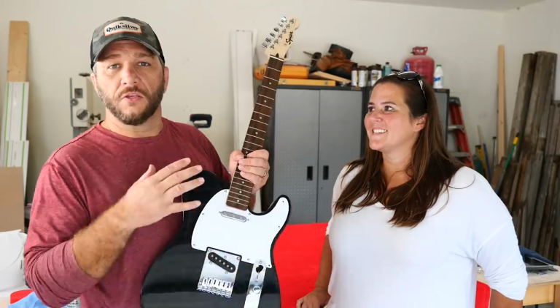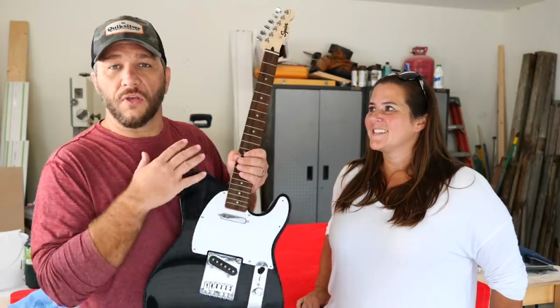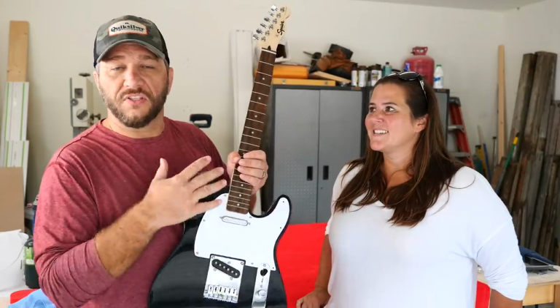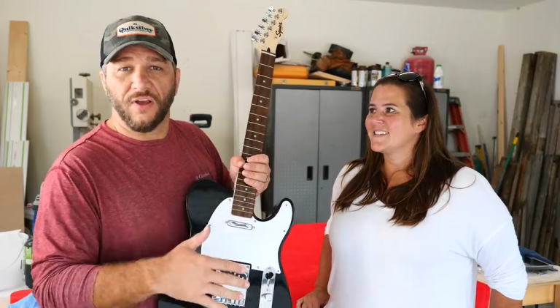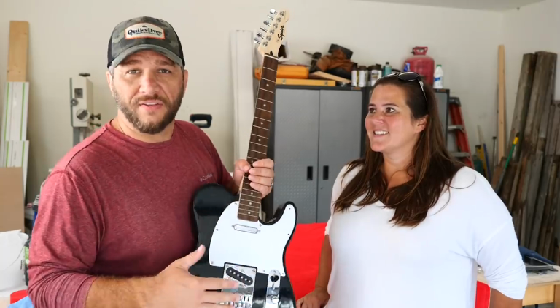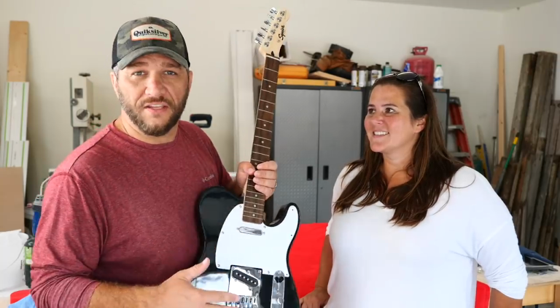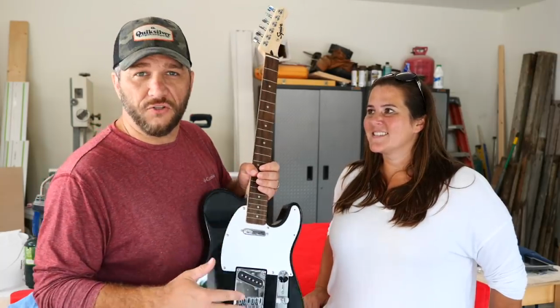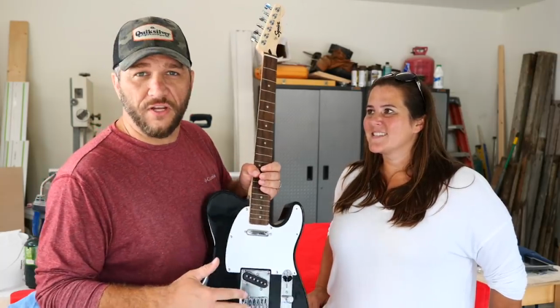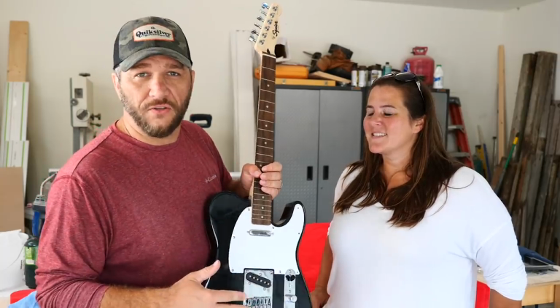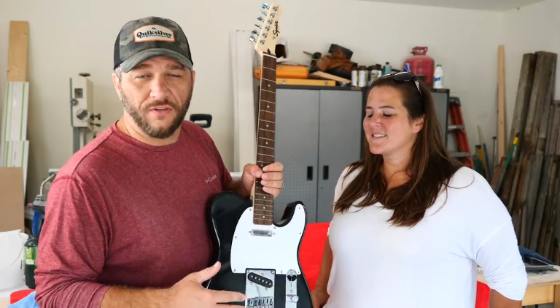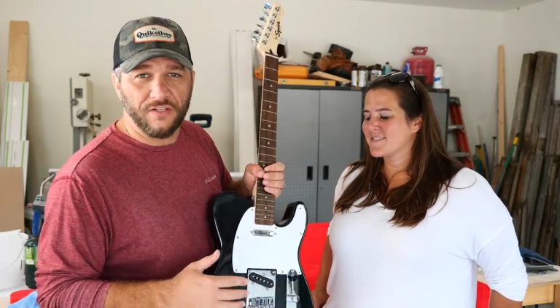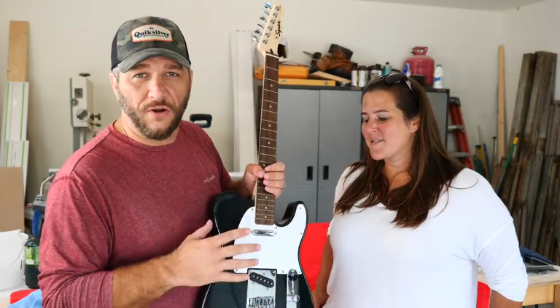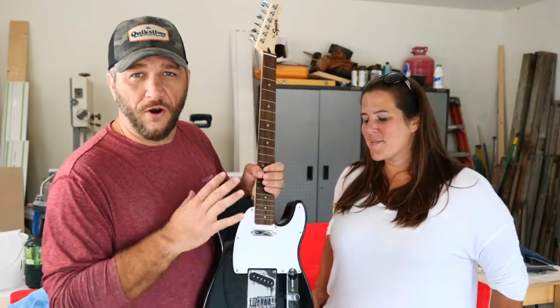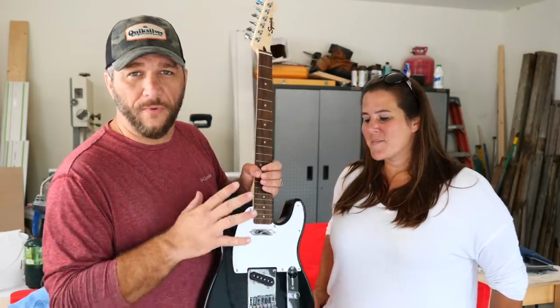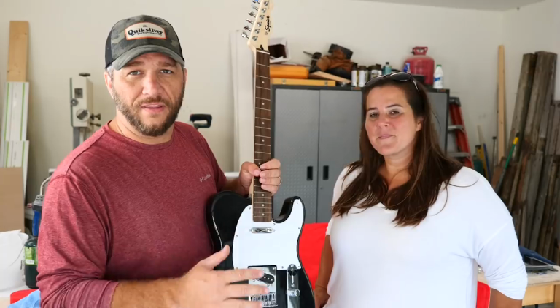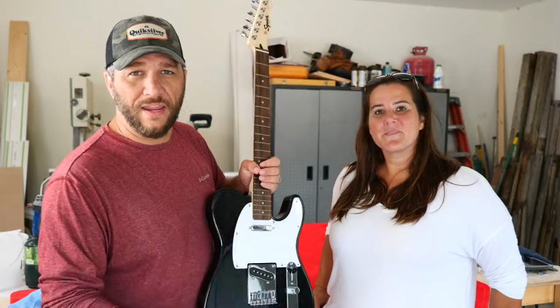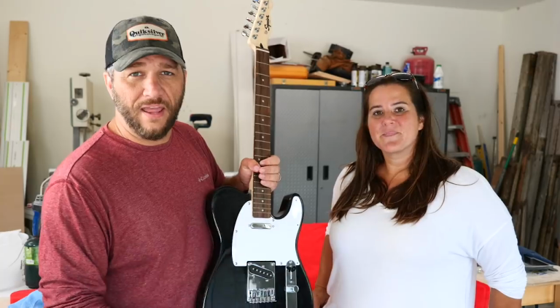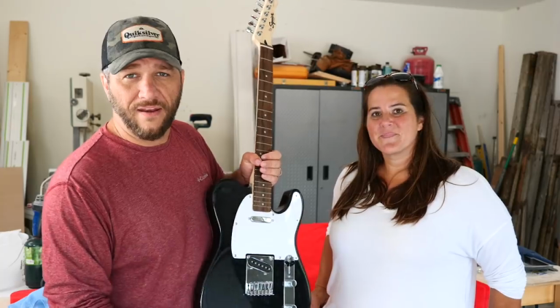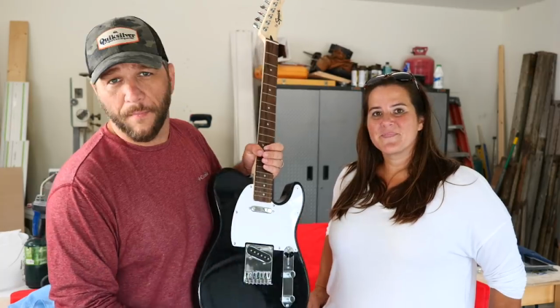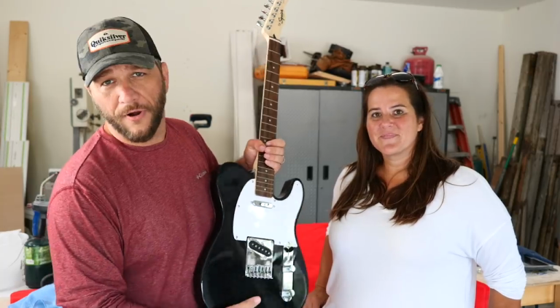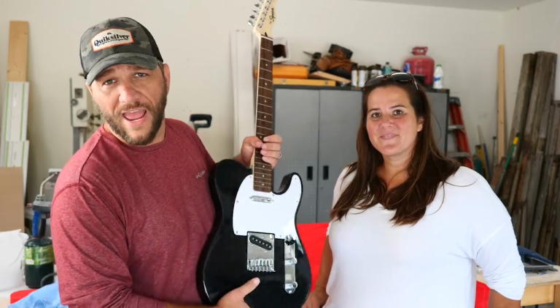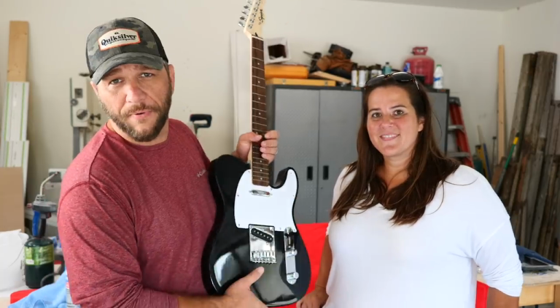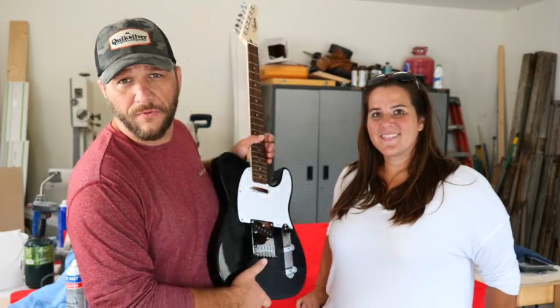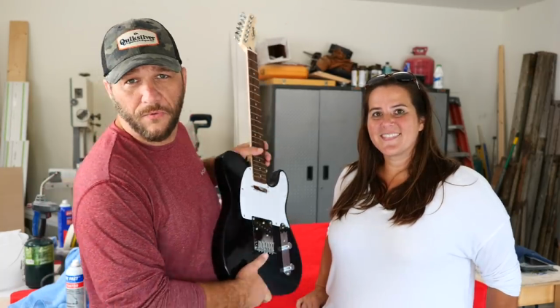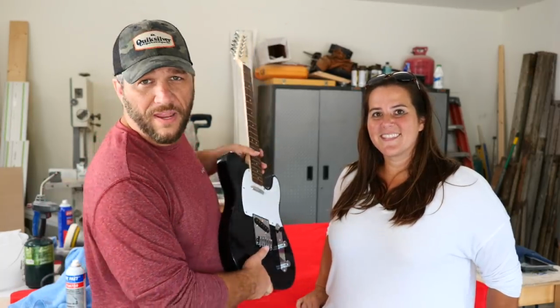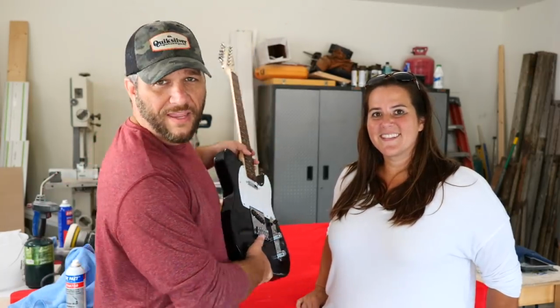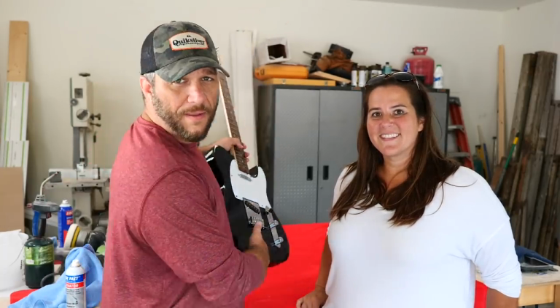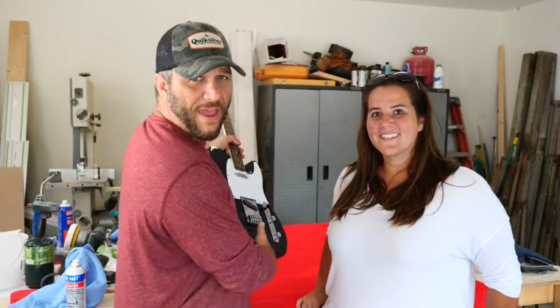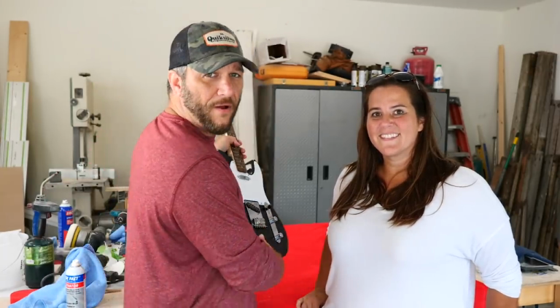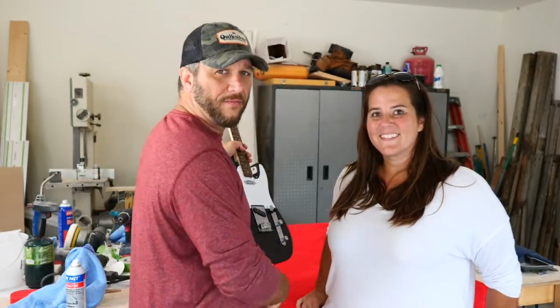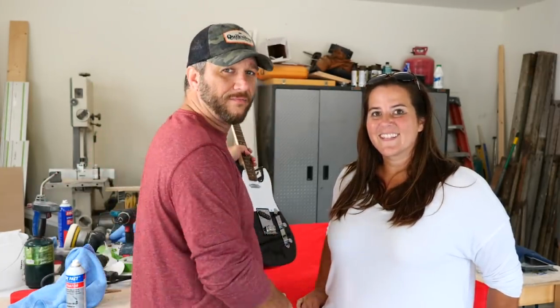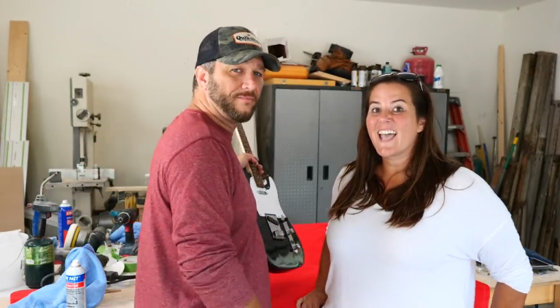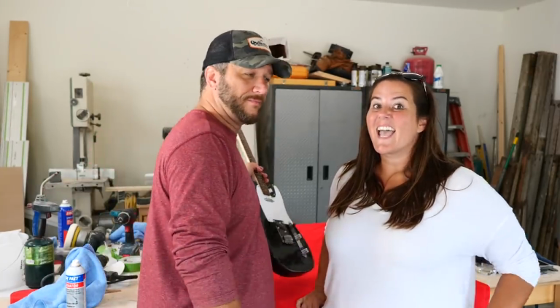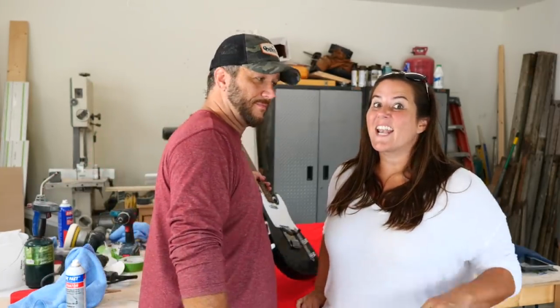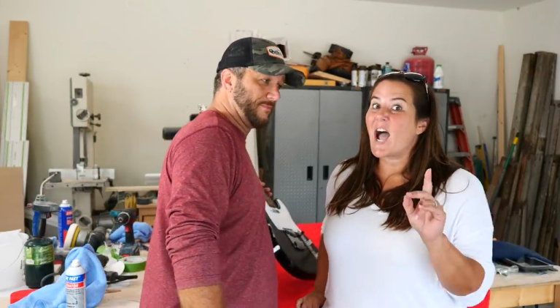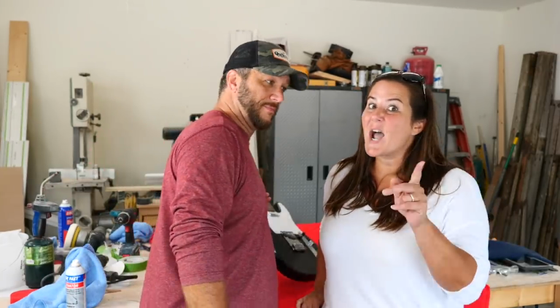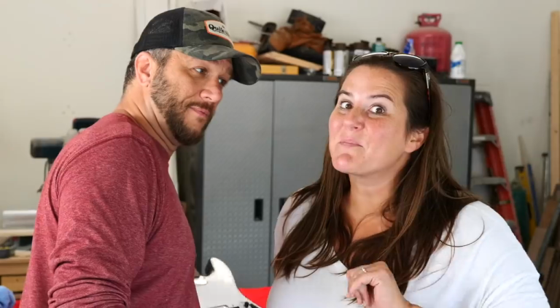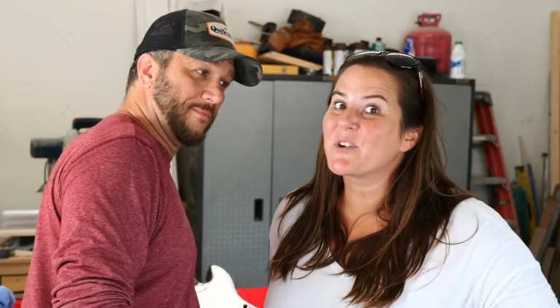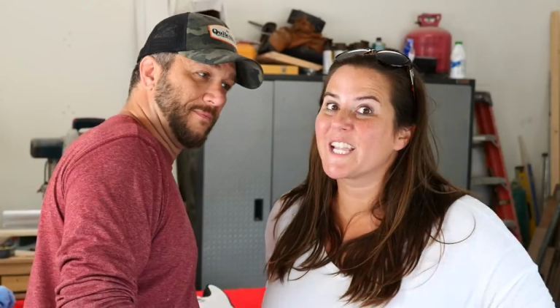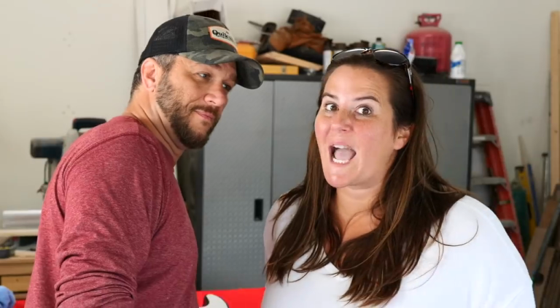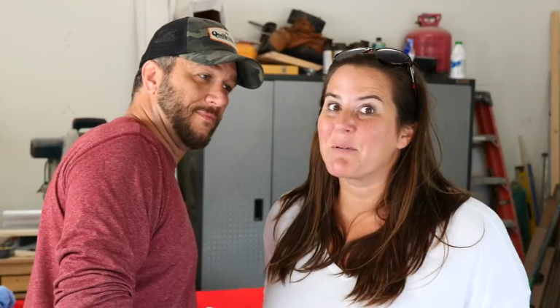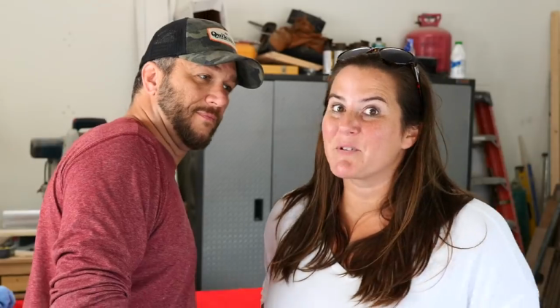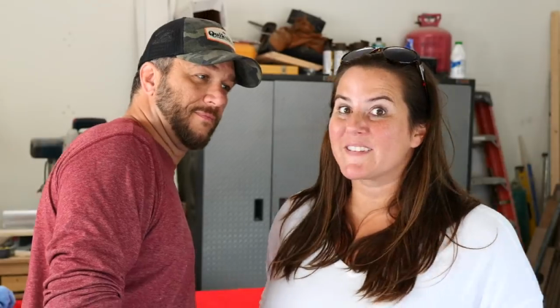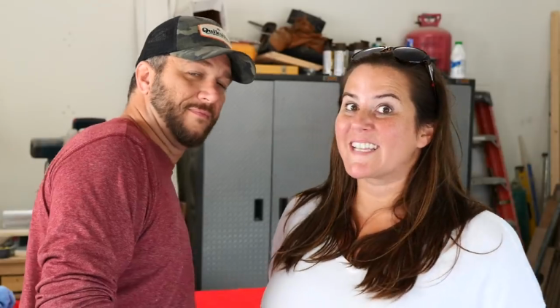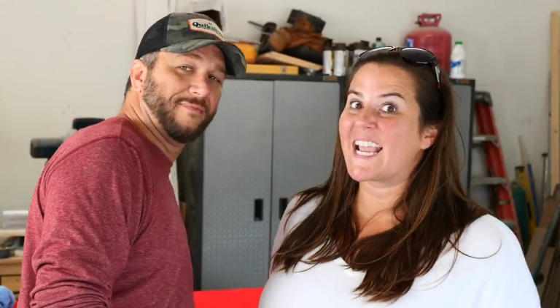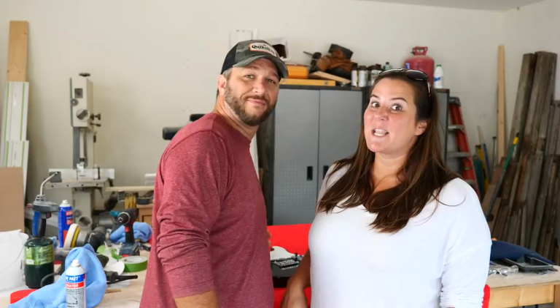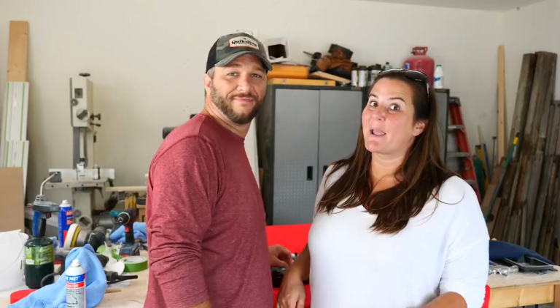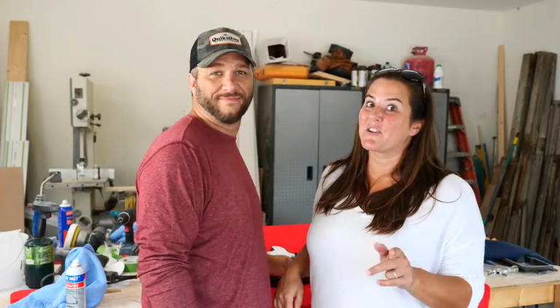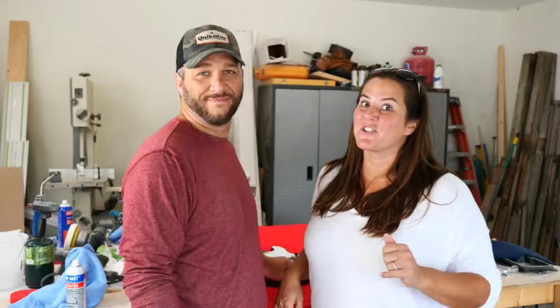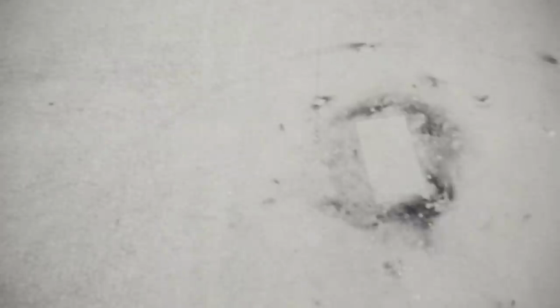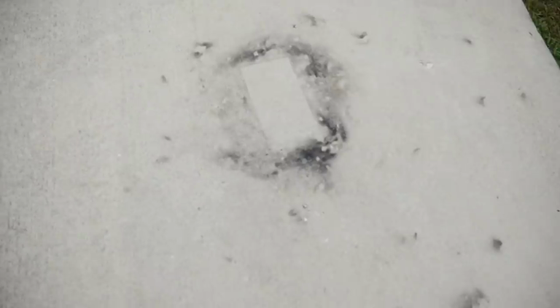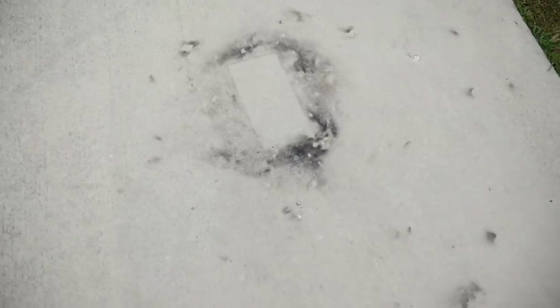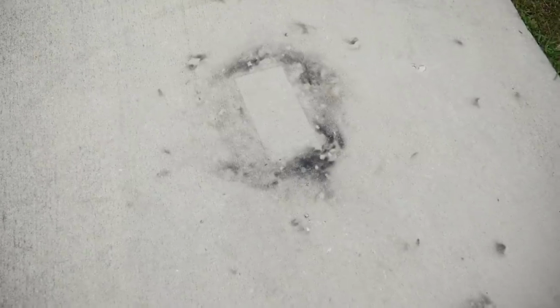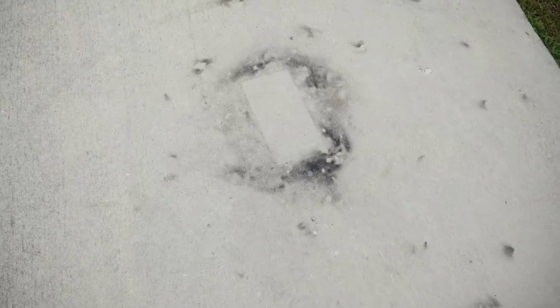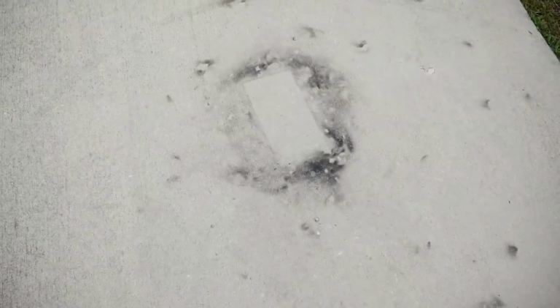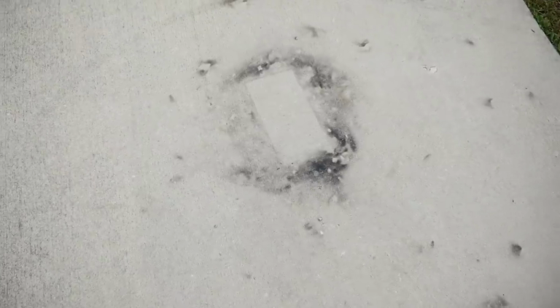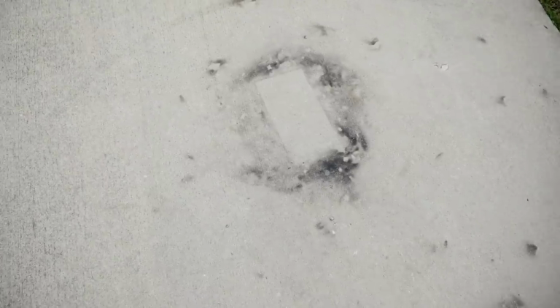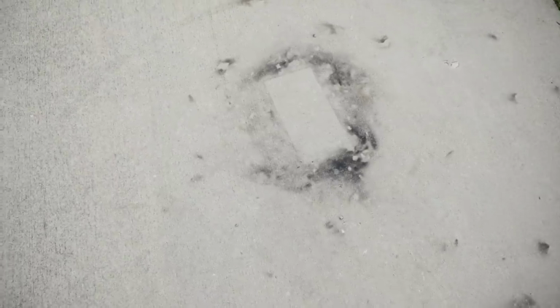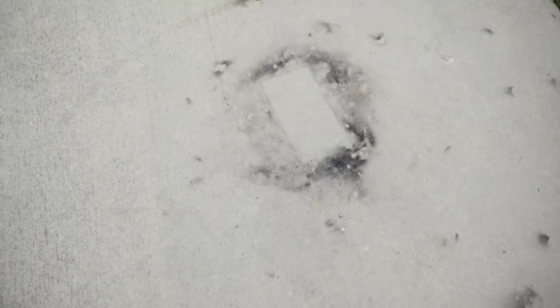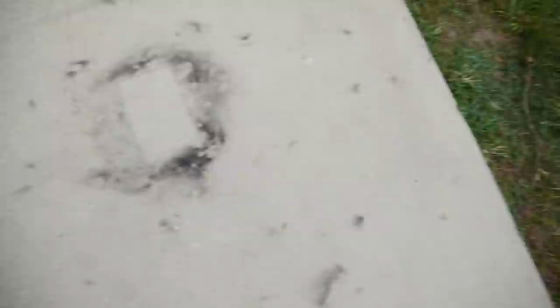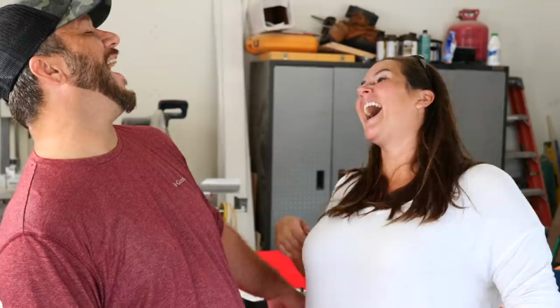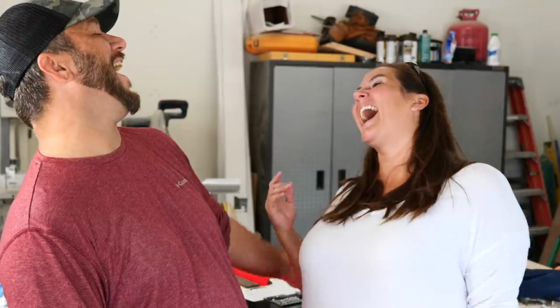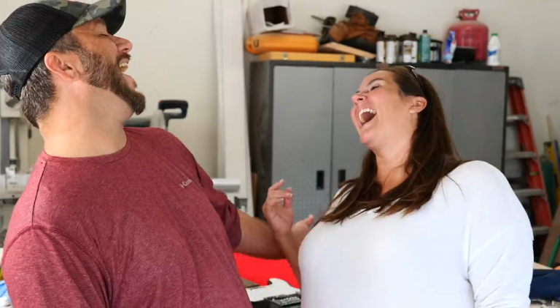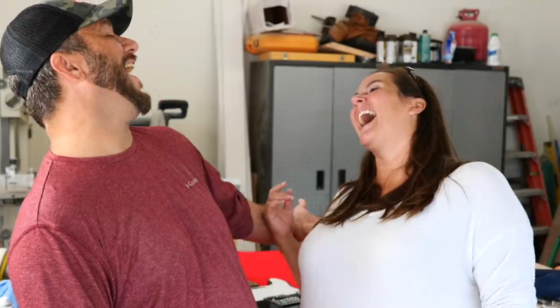I still have to get strings on the guitar, but in the end I'm pretty happy with the way it came out. And I'm really happy with the stain it made on the driveway.